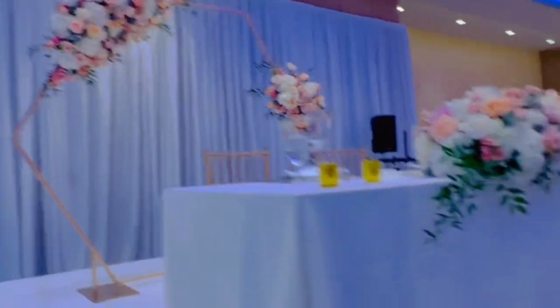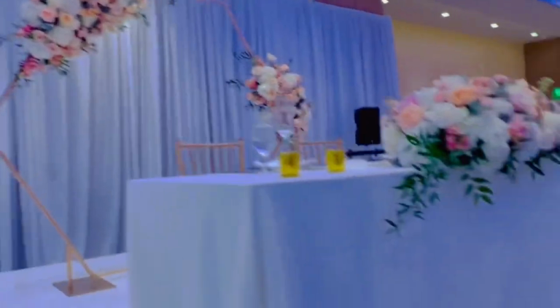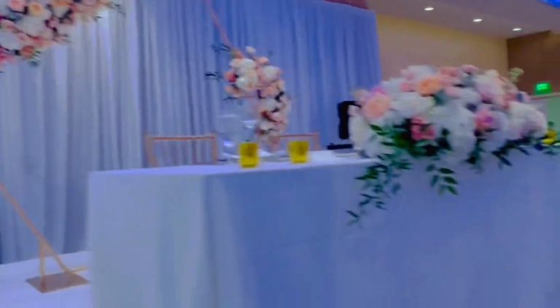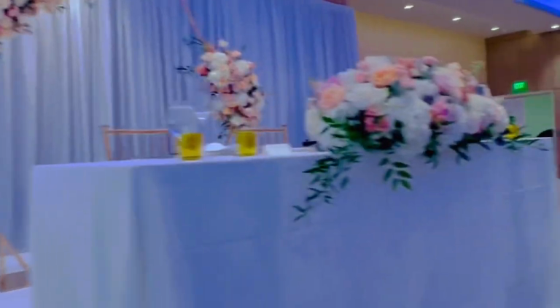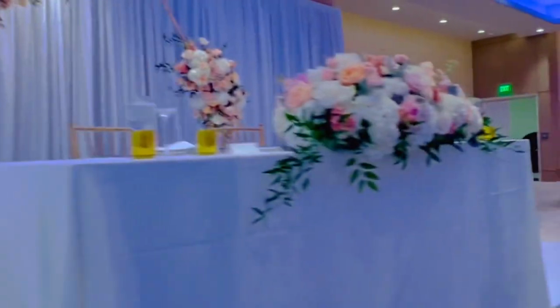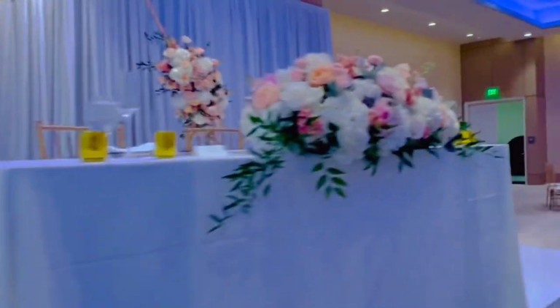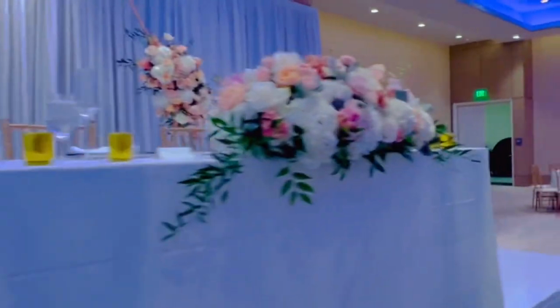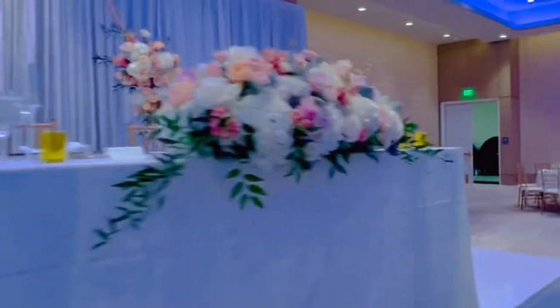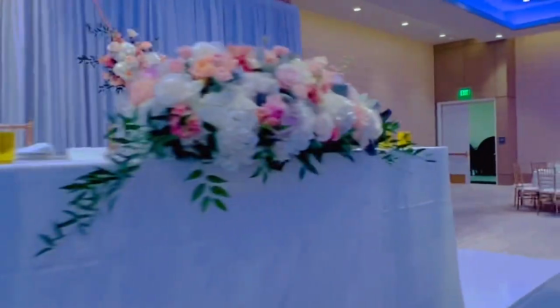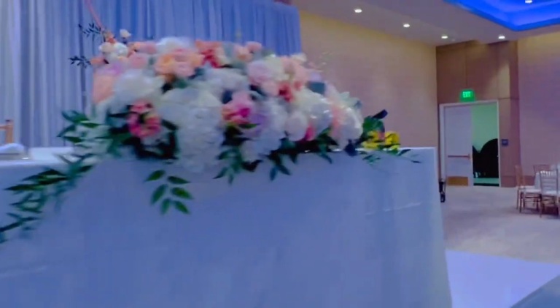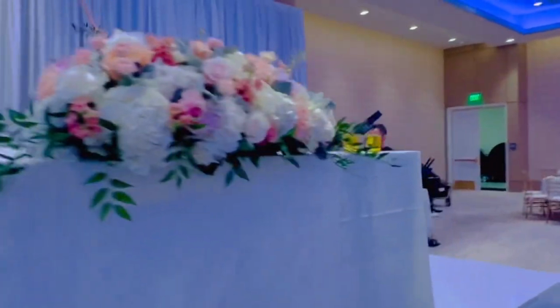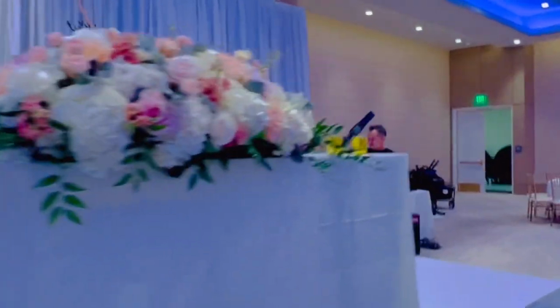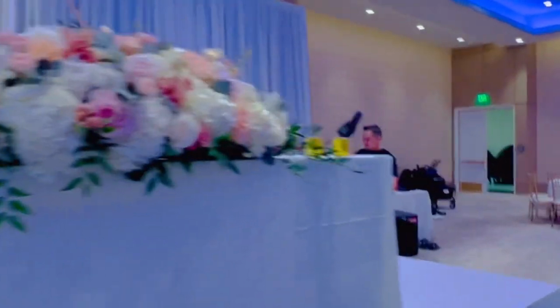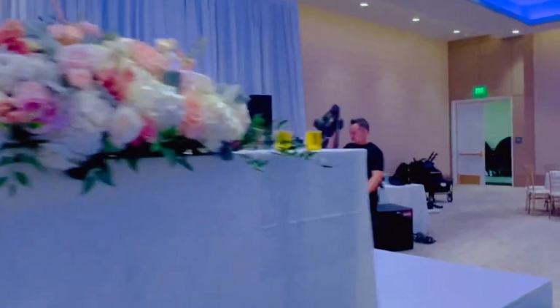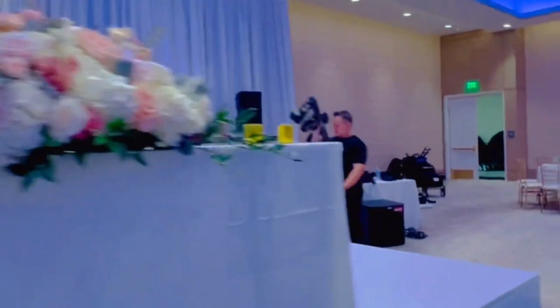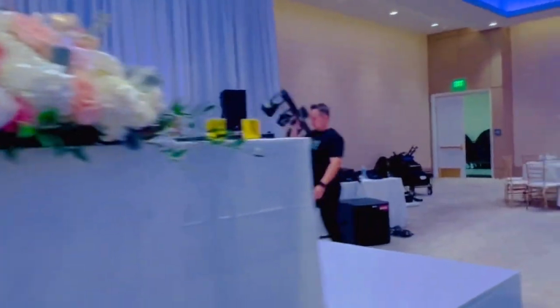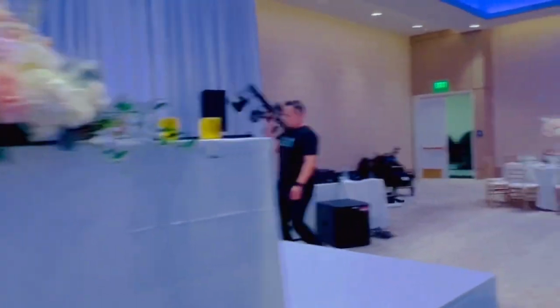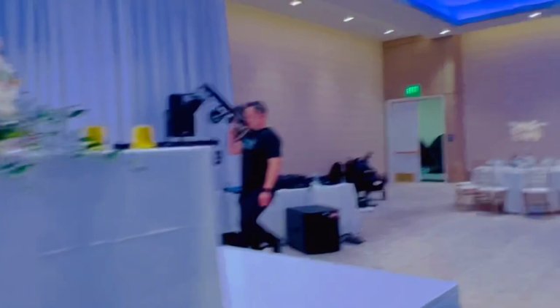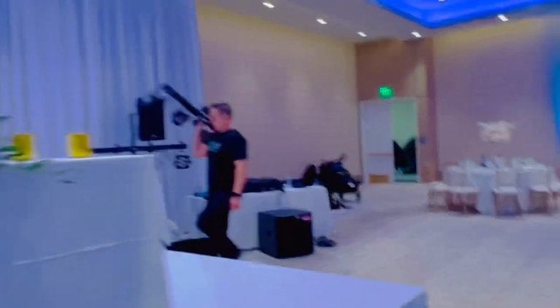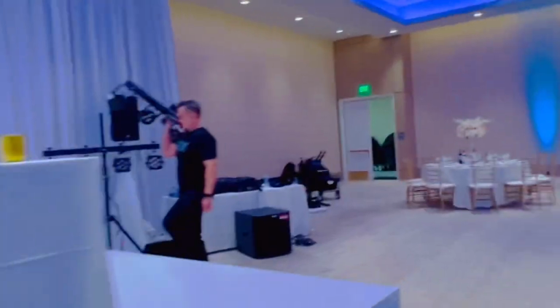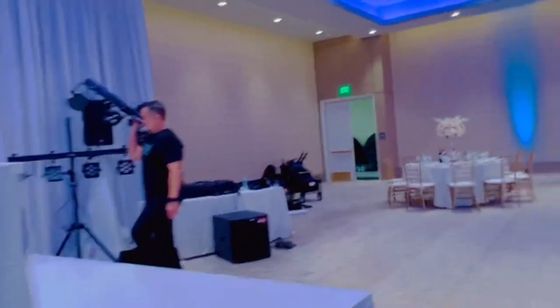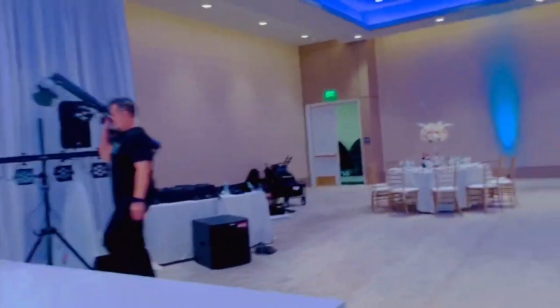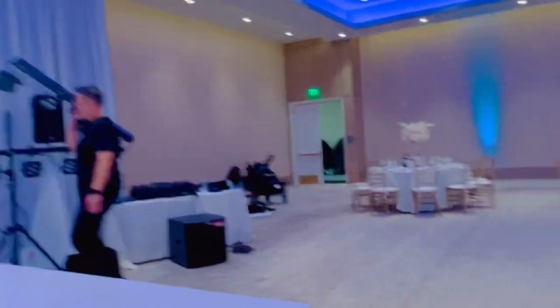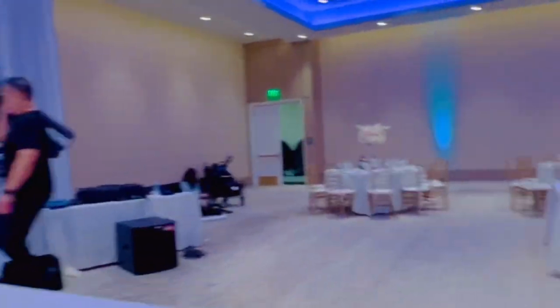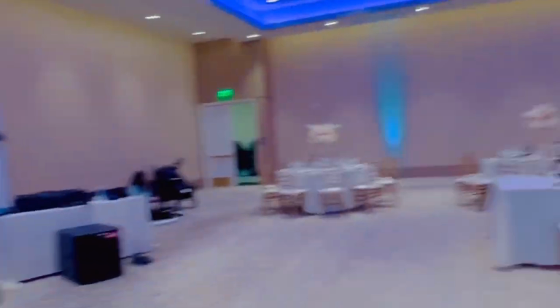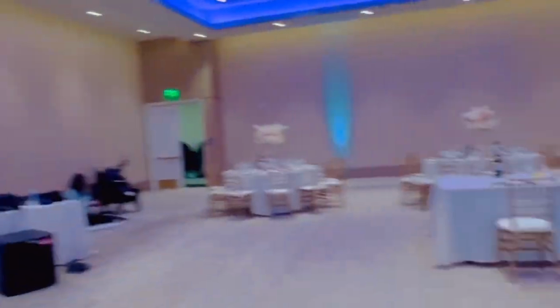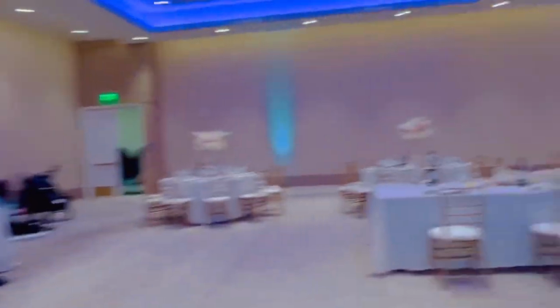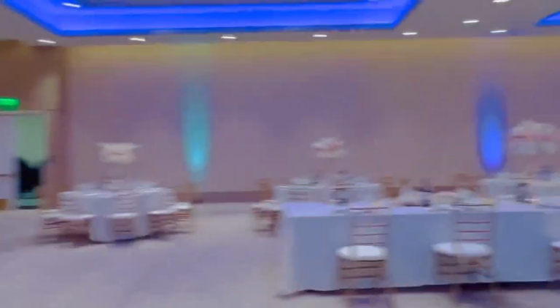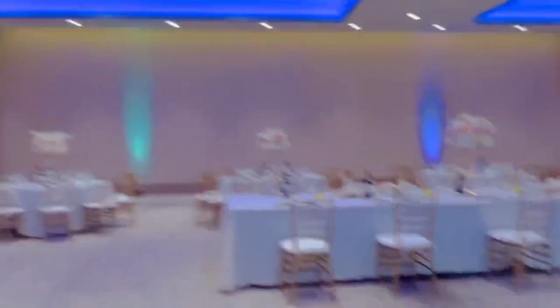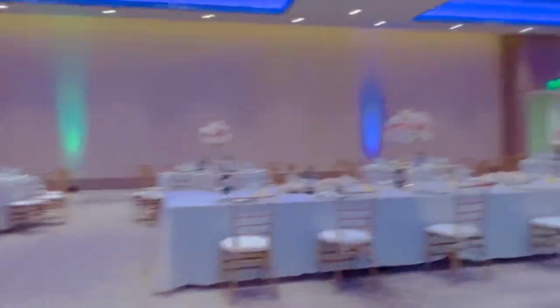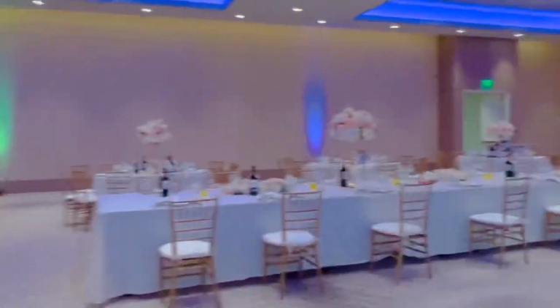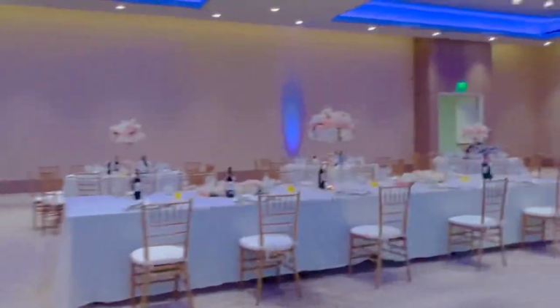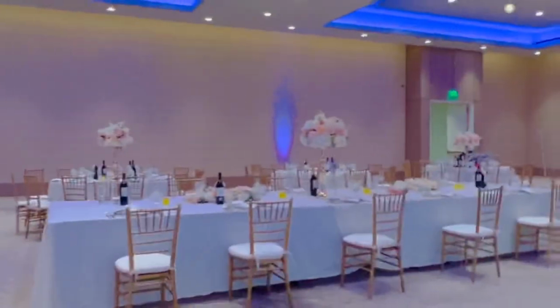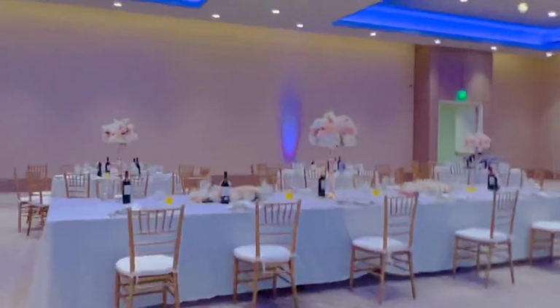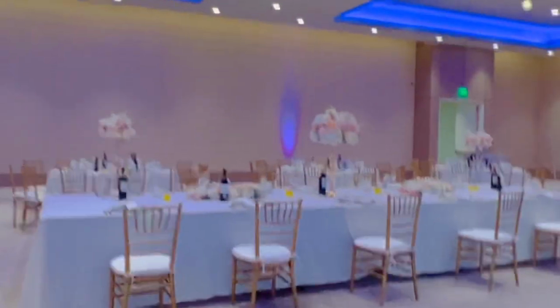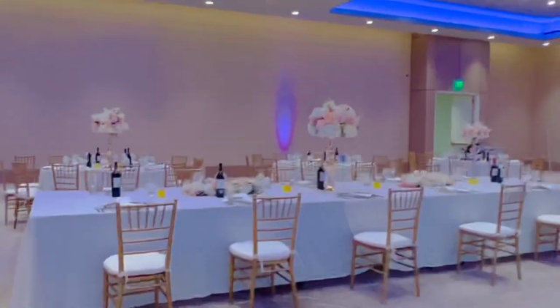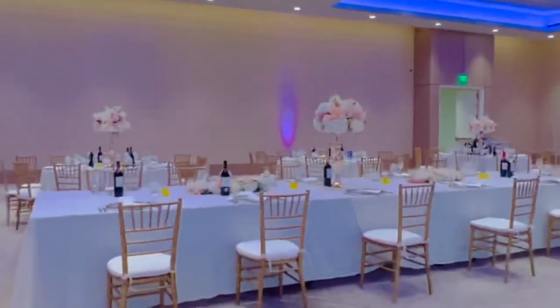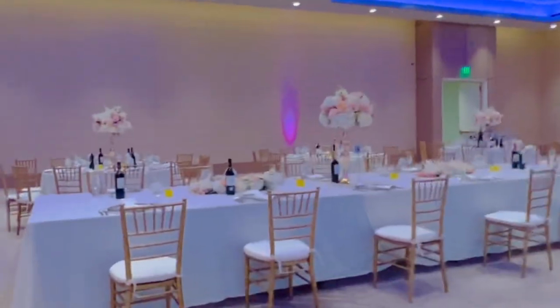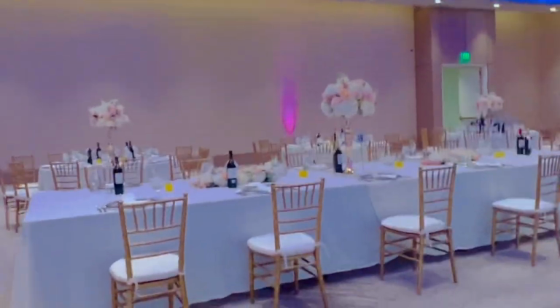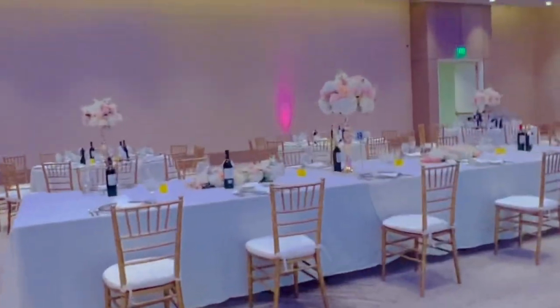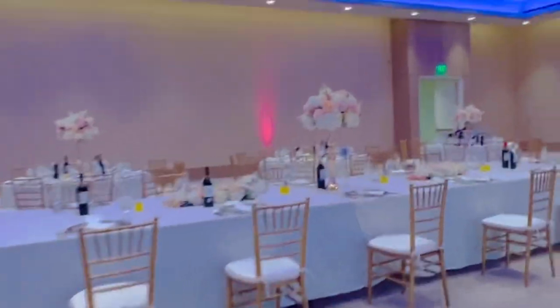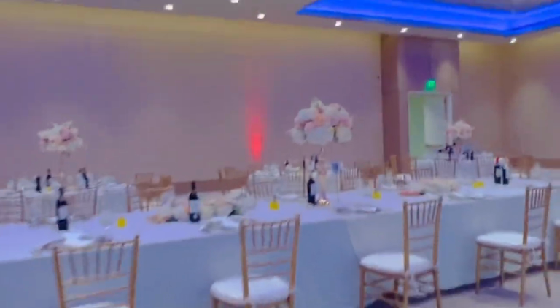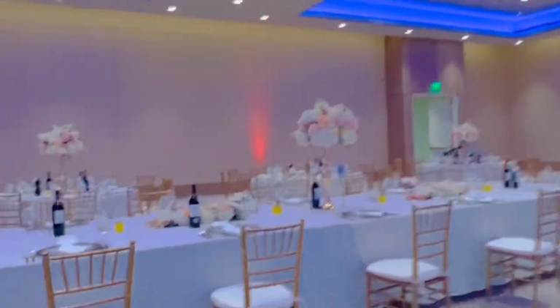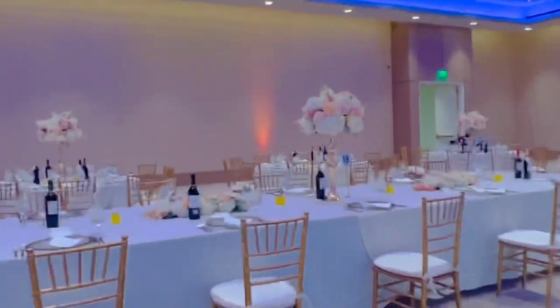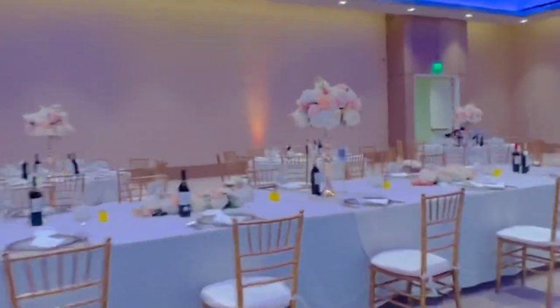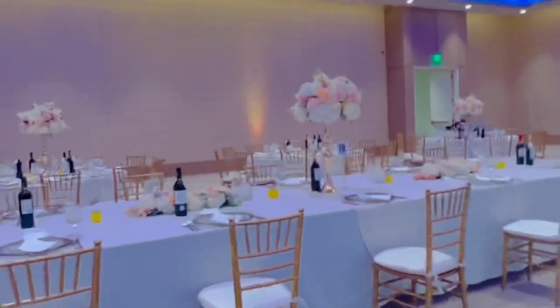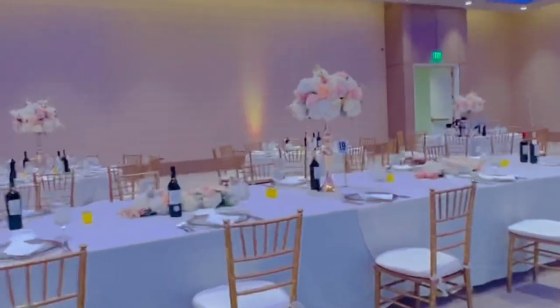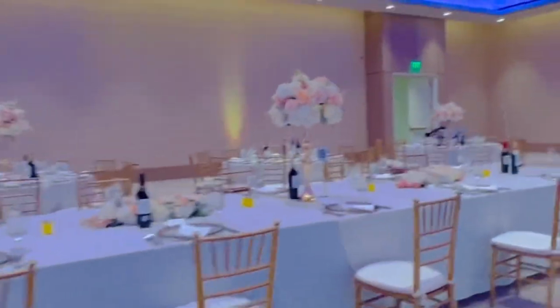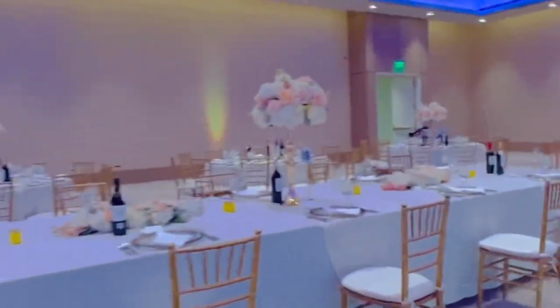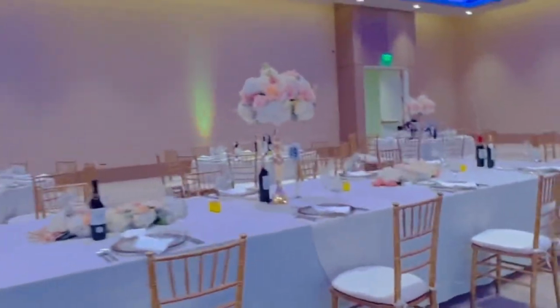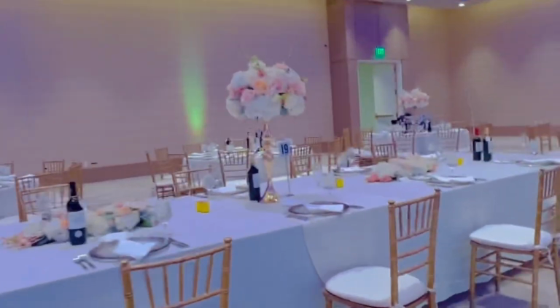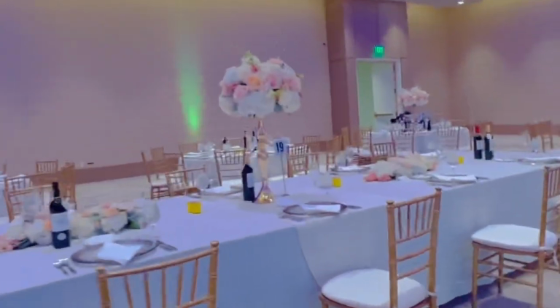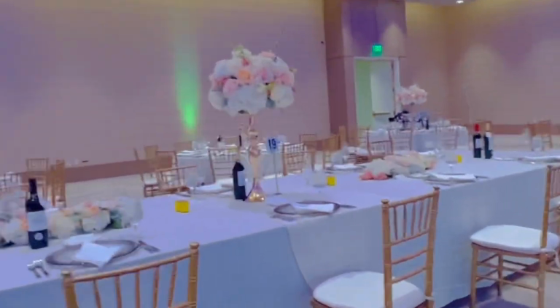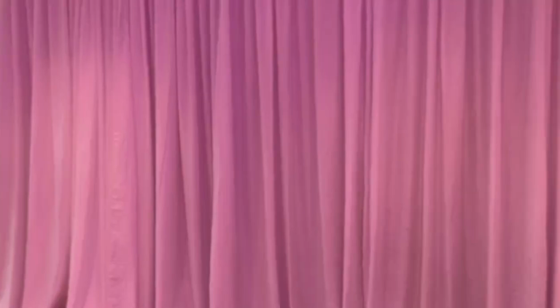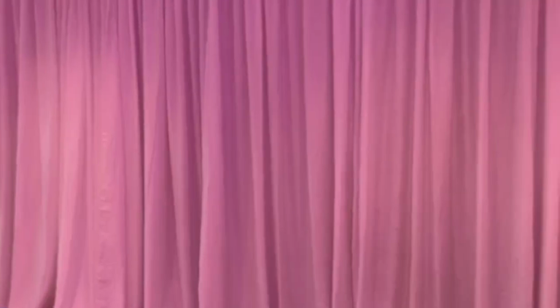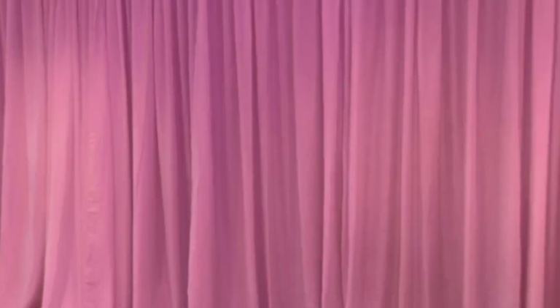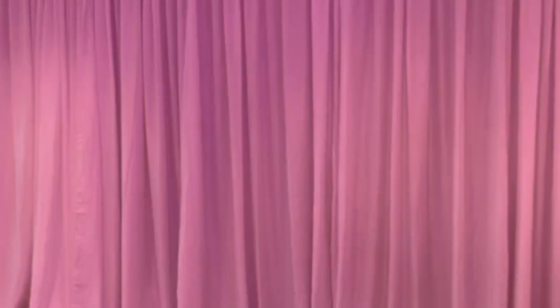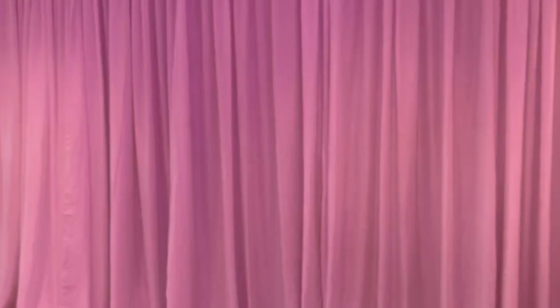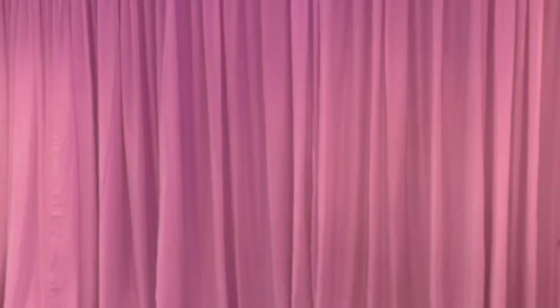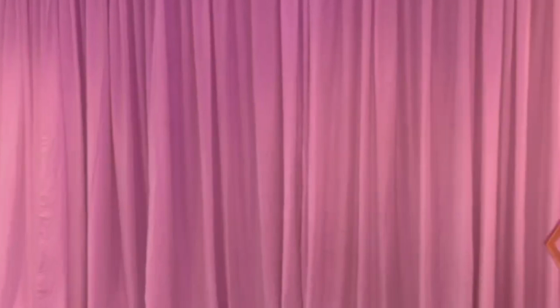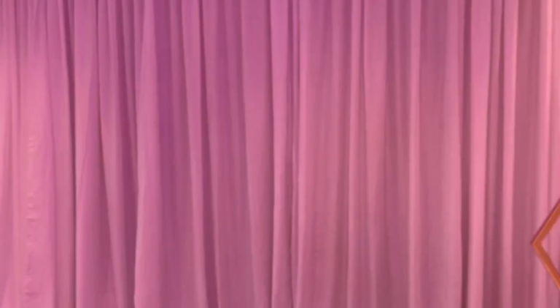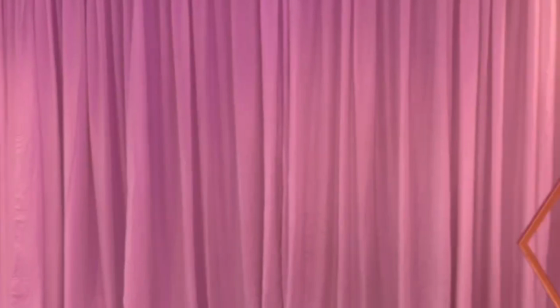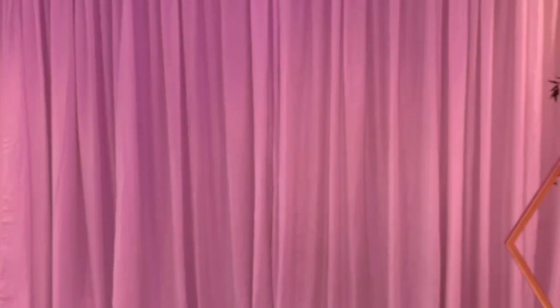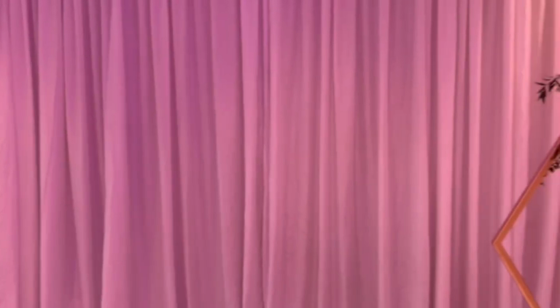DJ Zach is still setting up right now — he's almost done.